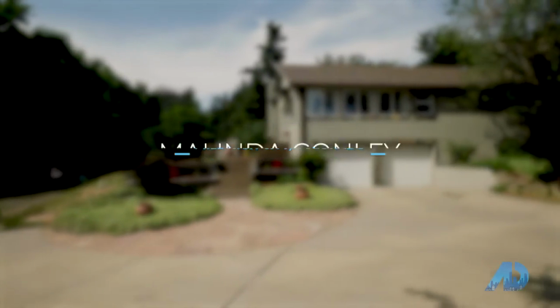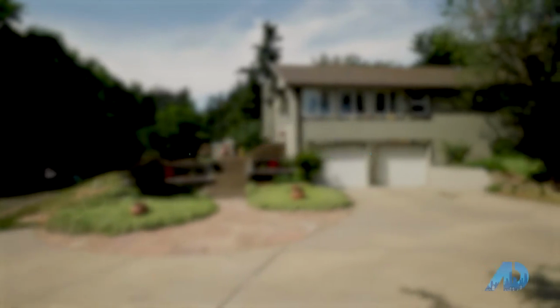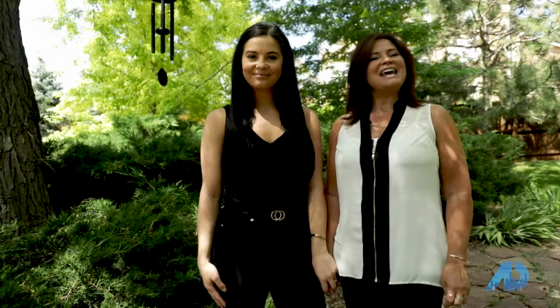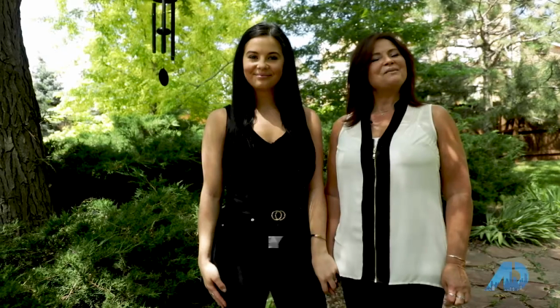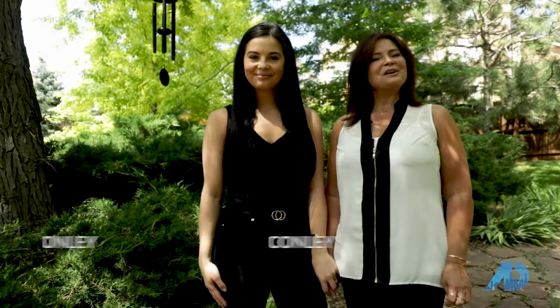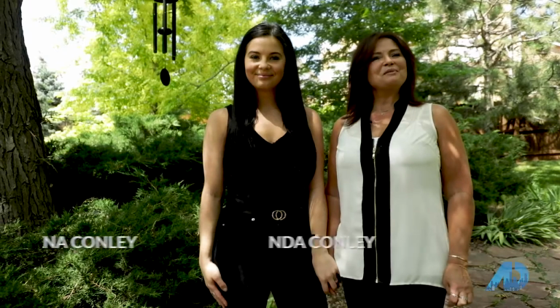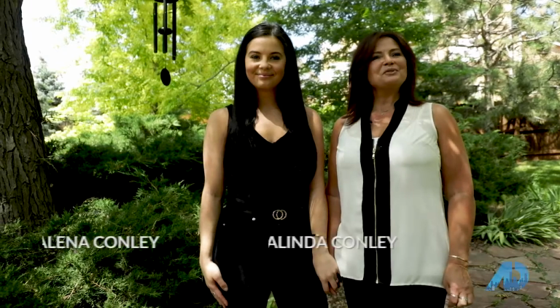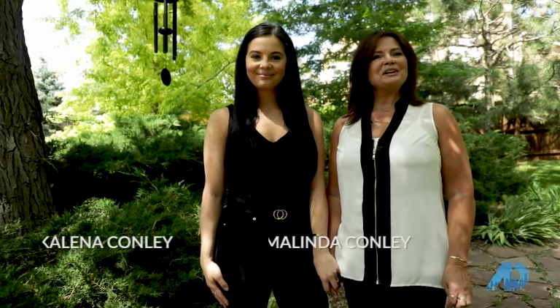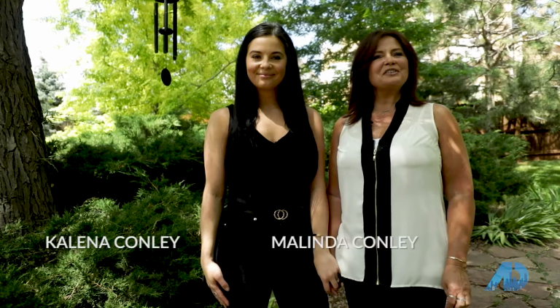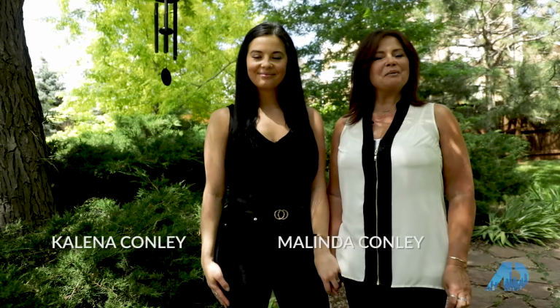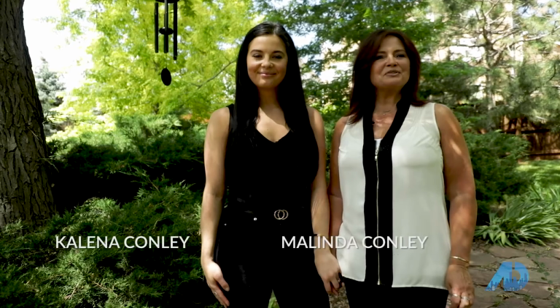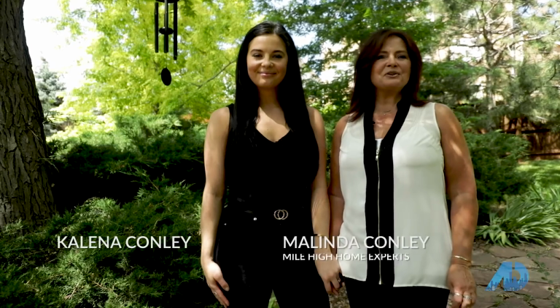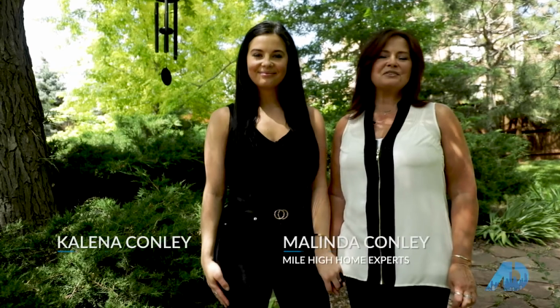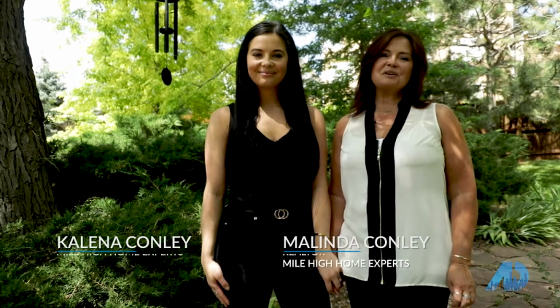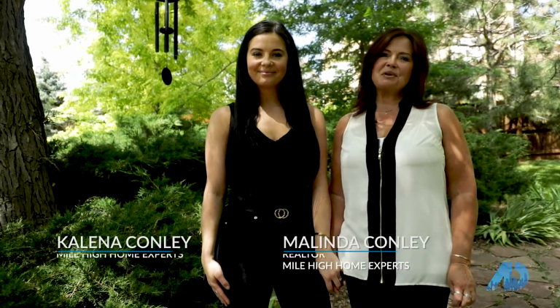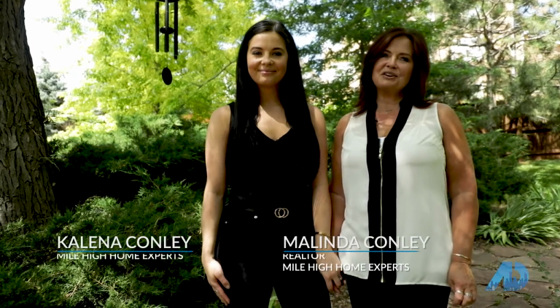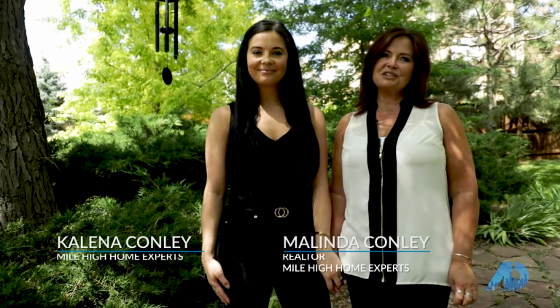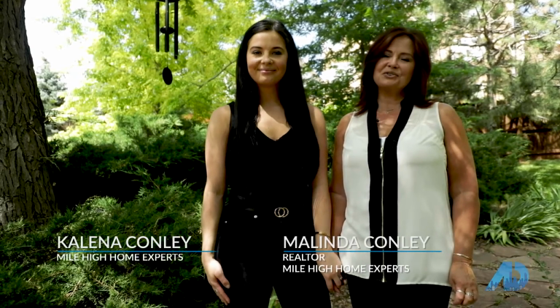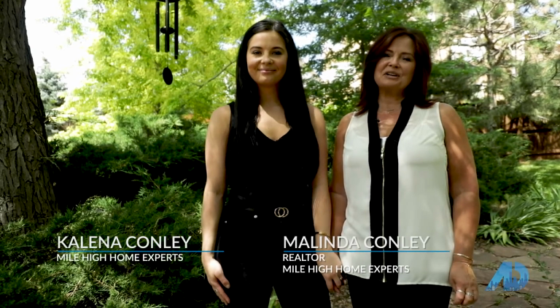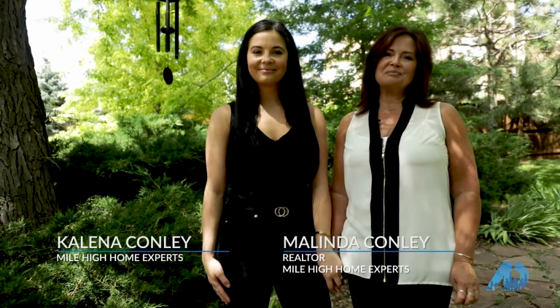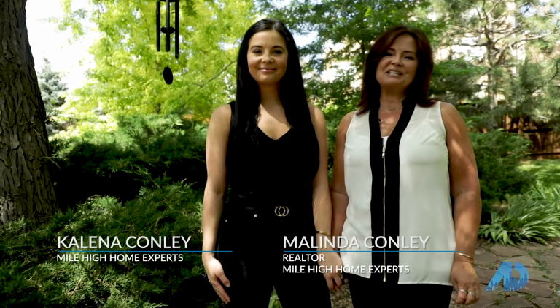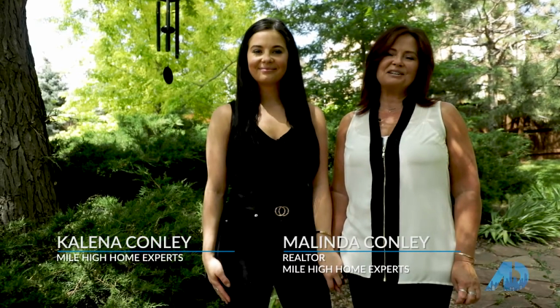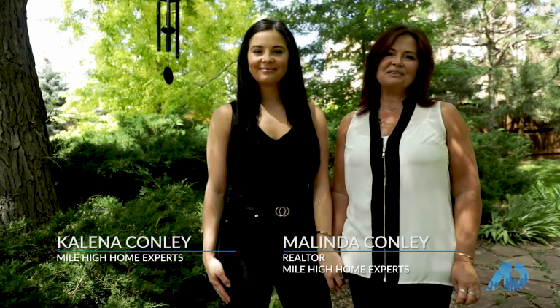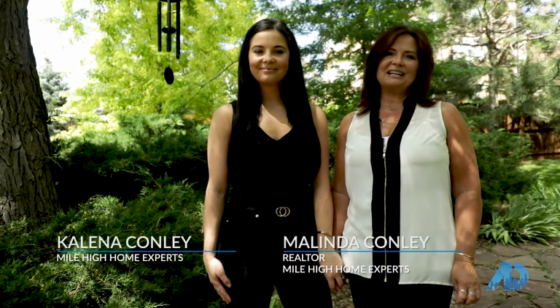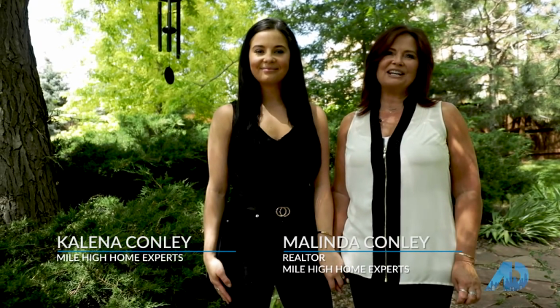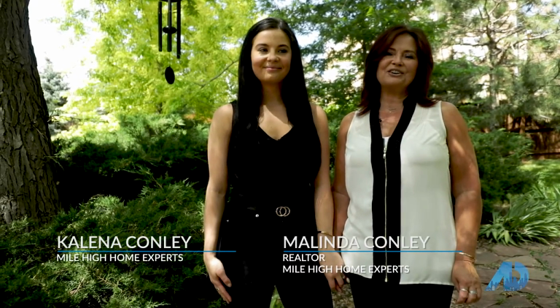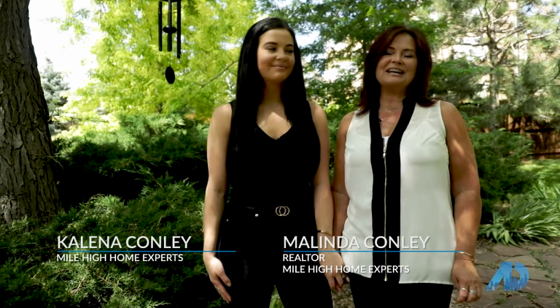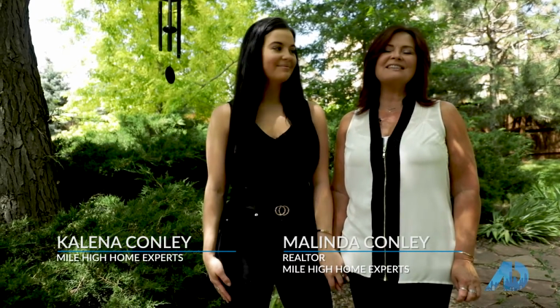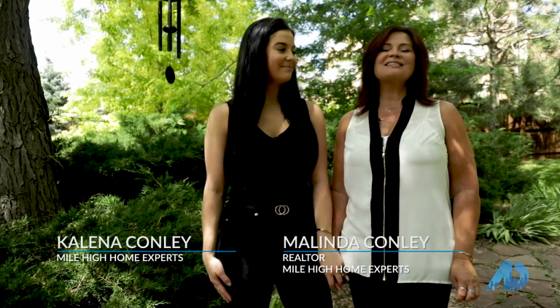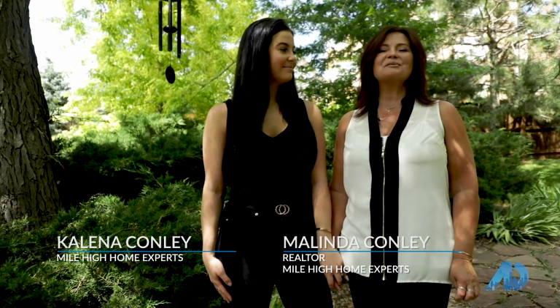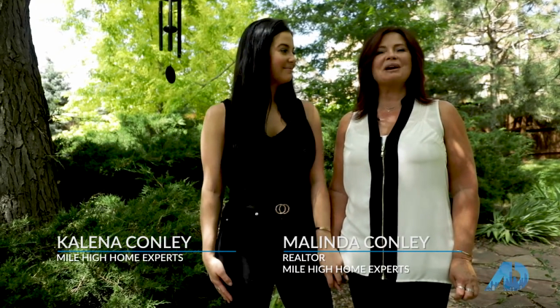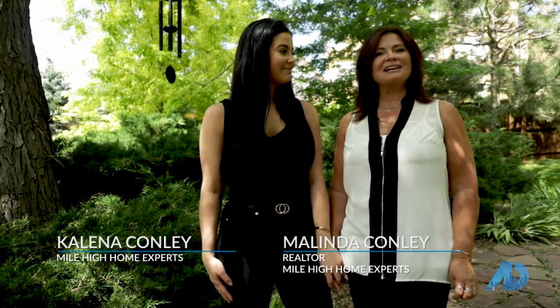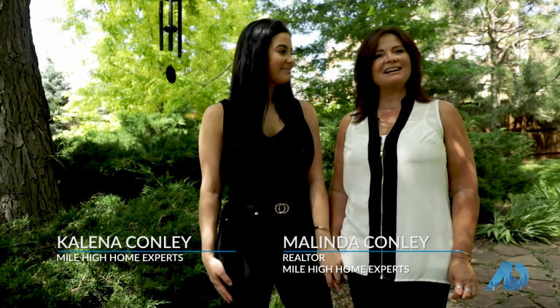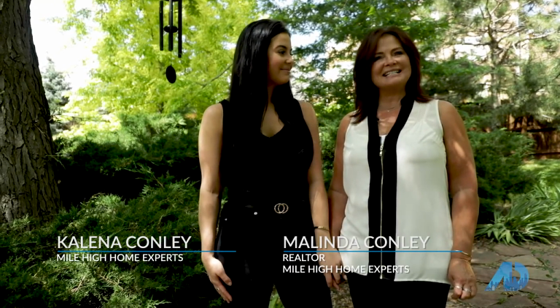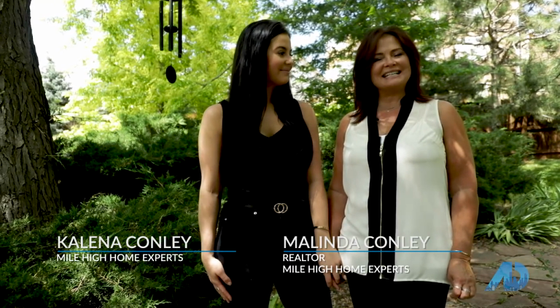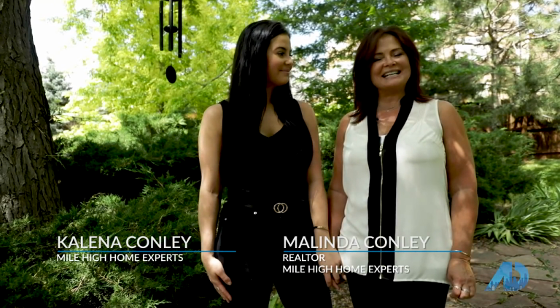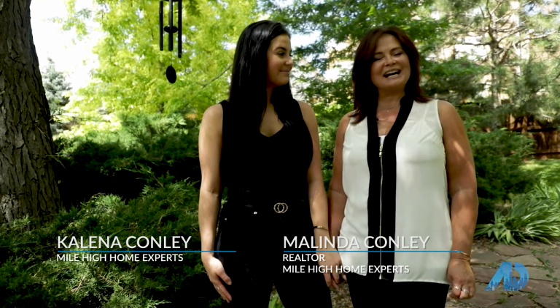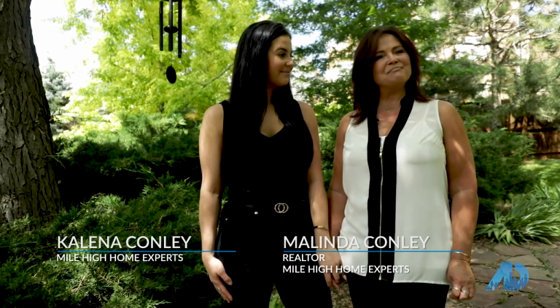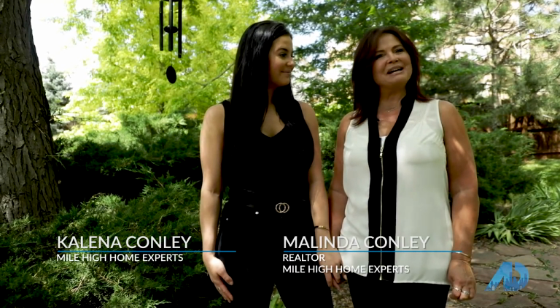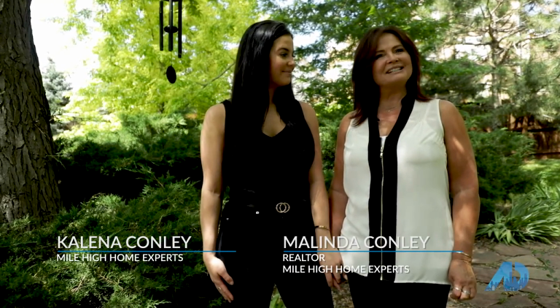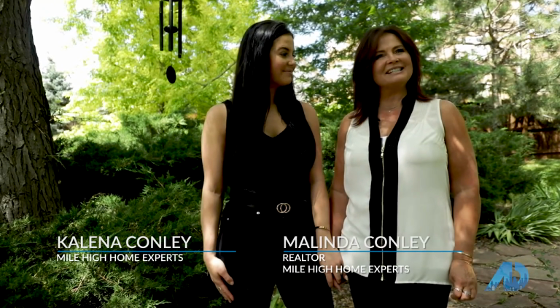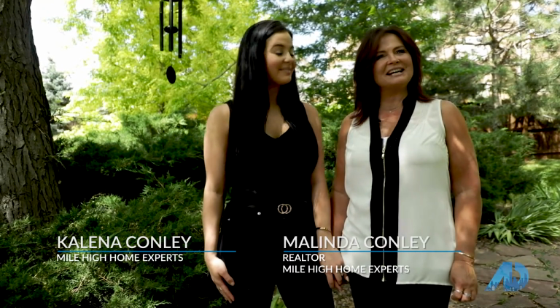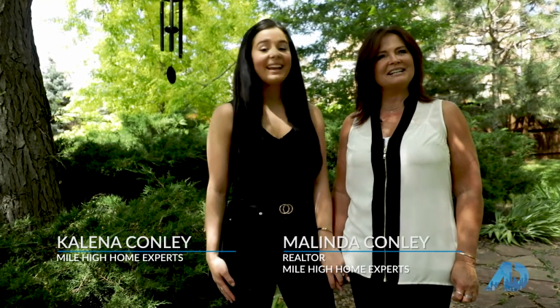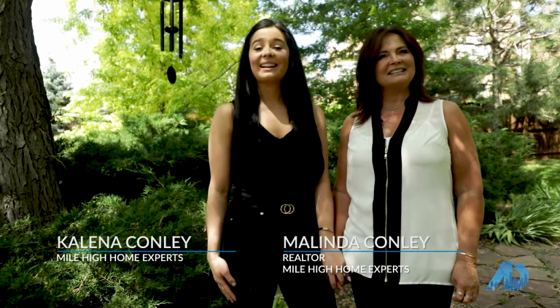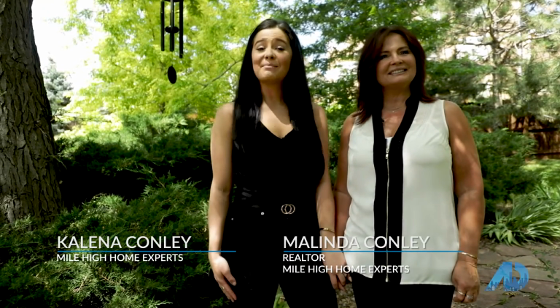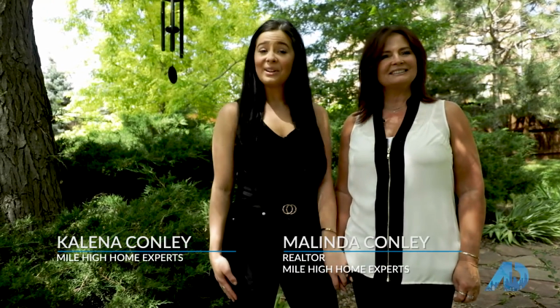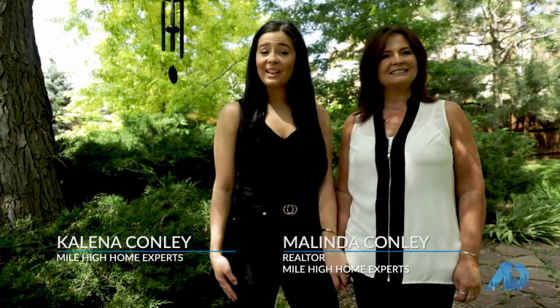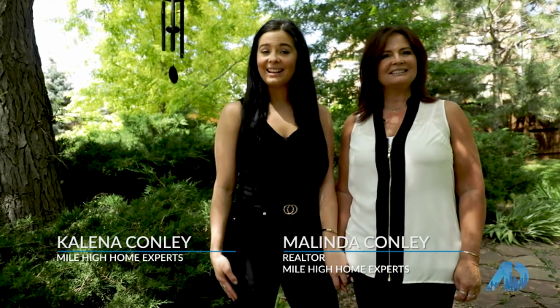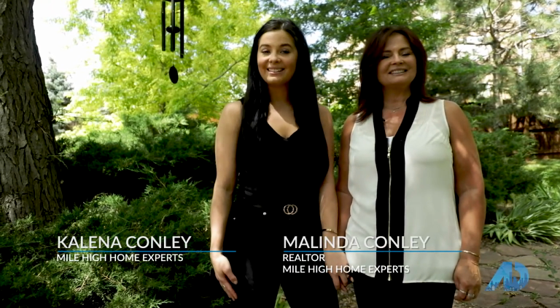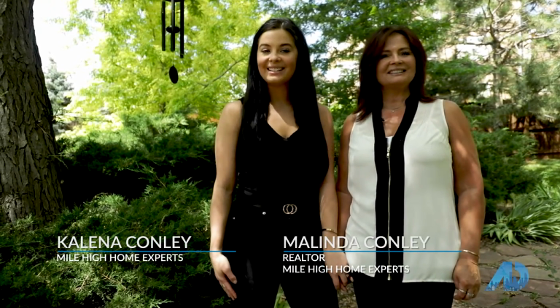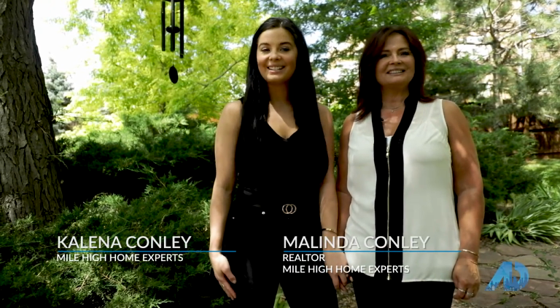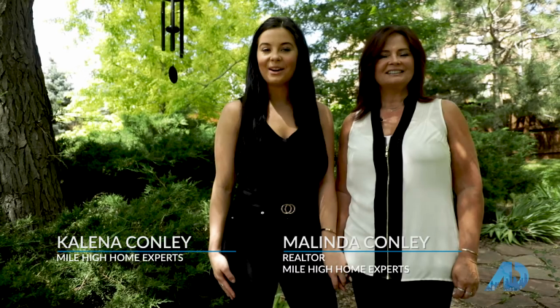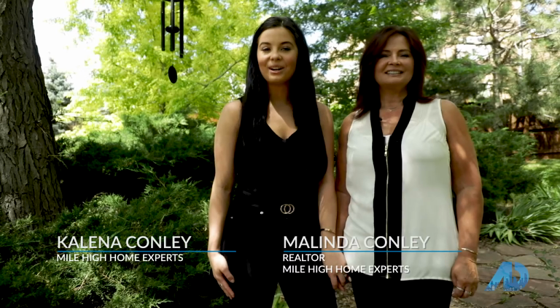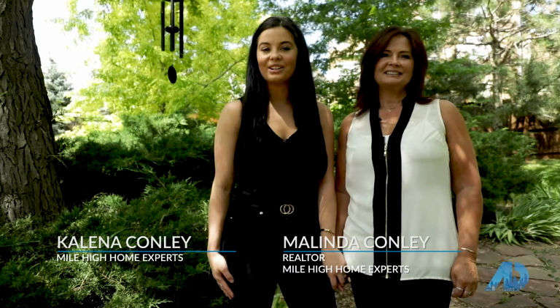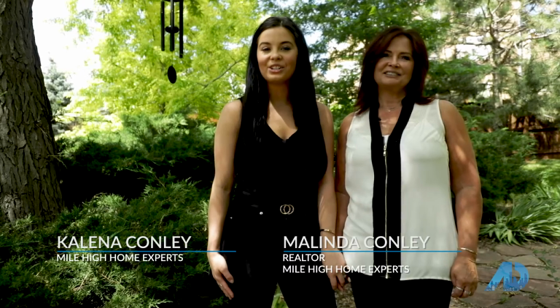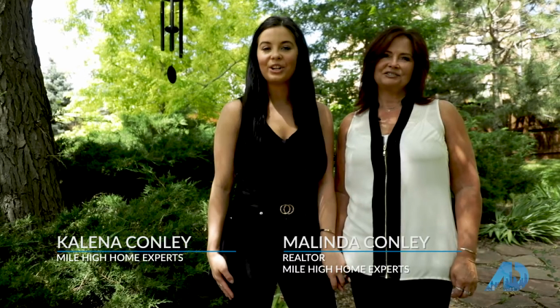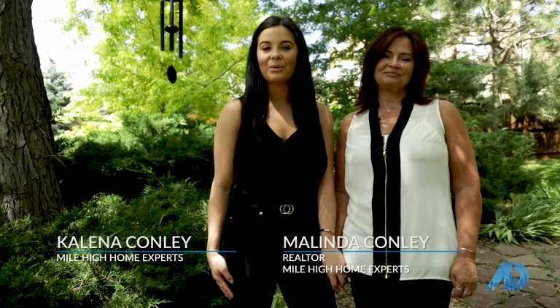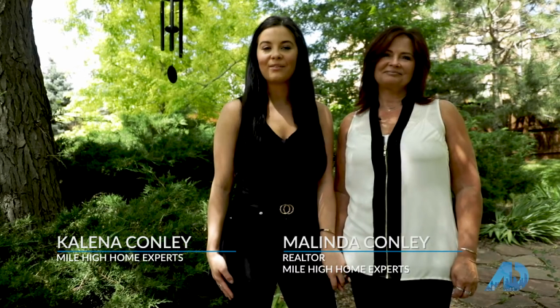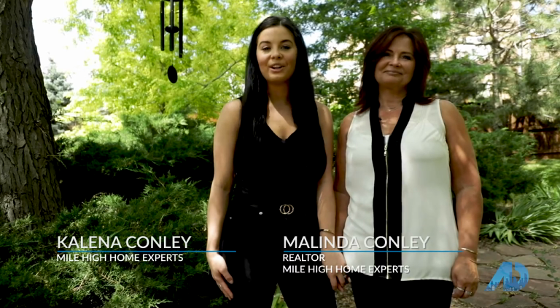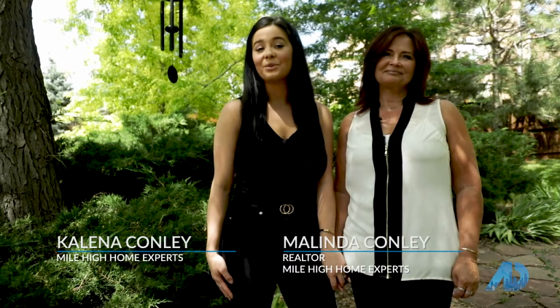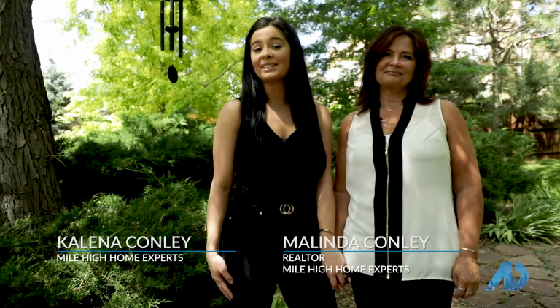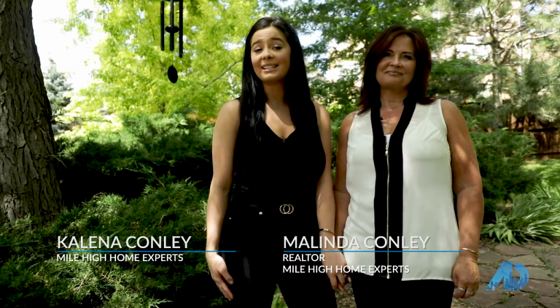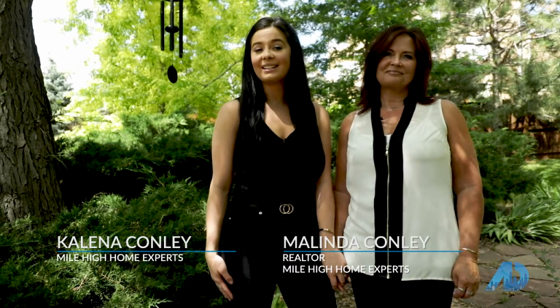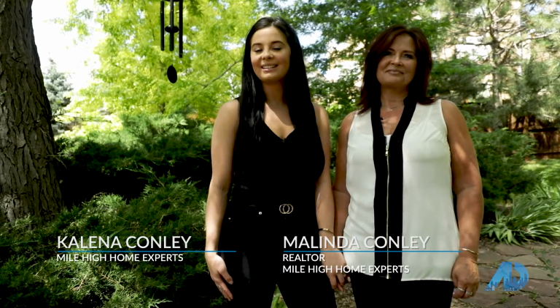Welcome to another episode of the American Dream TV here in the Mile High City. I'm Maylinda. And I'm Kalena. And today we're going to show you one of our newest listings.